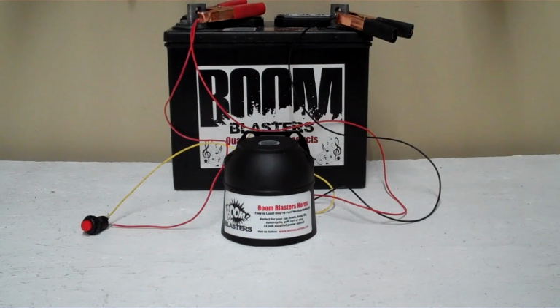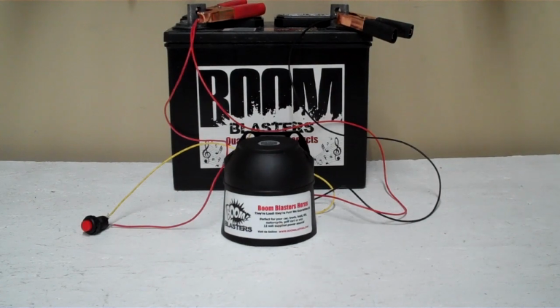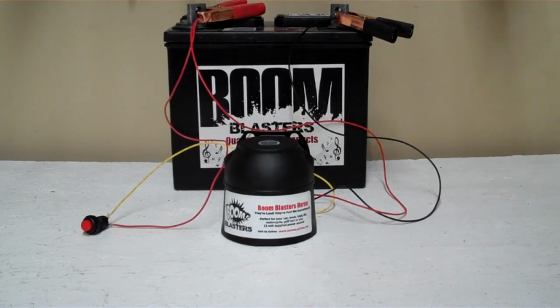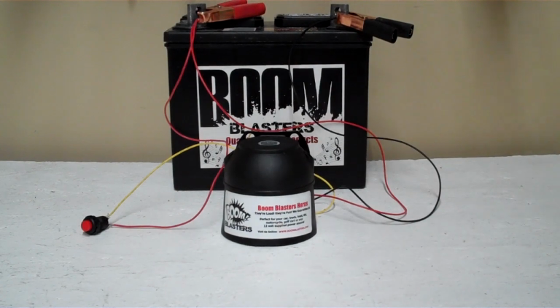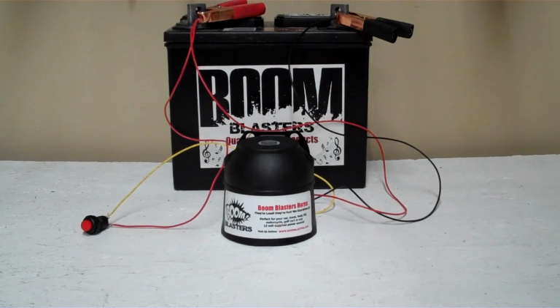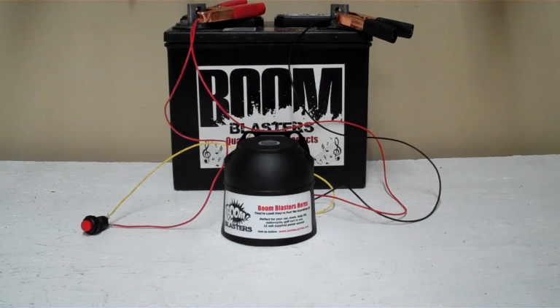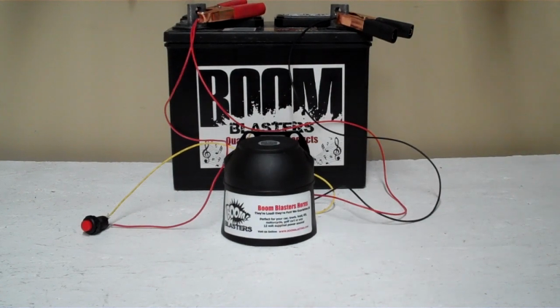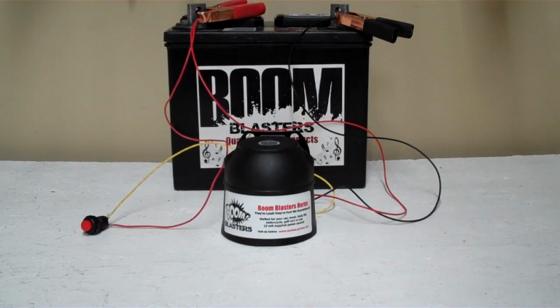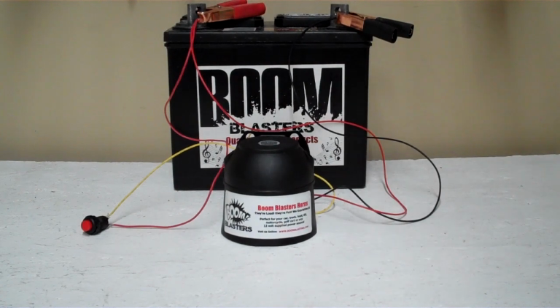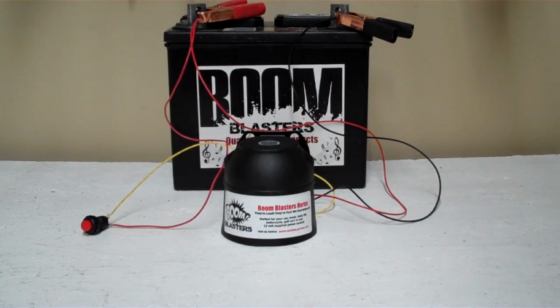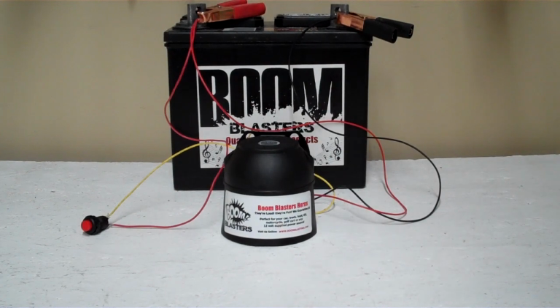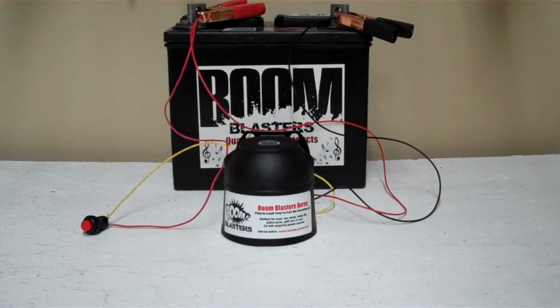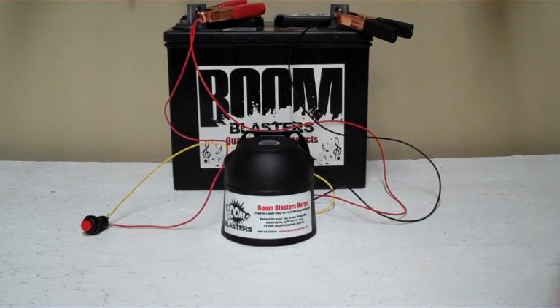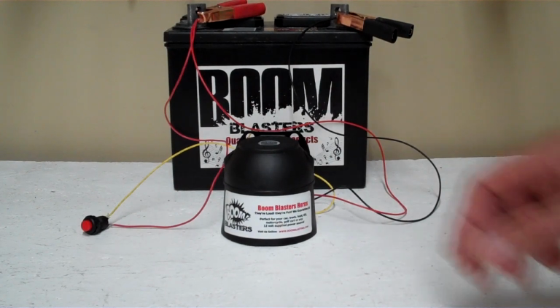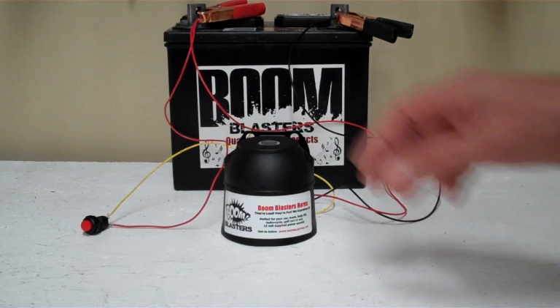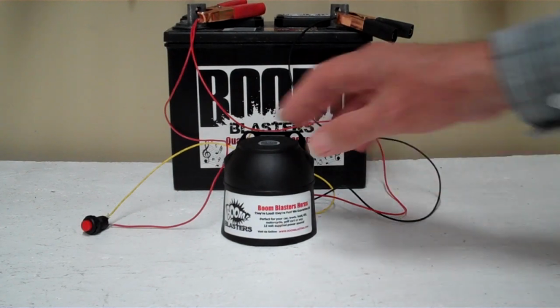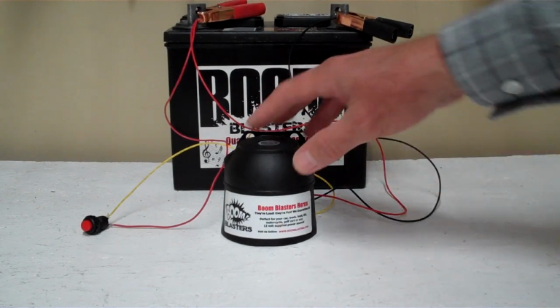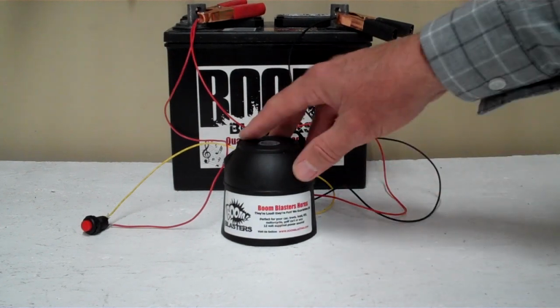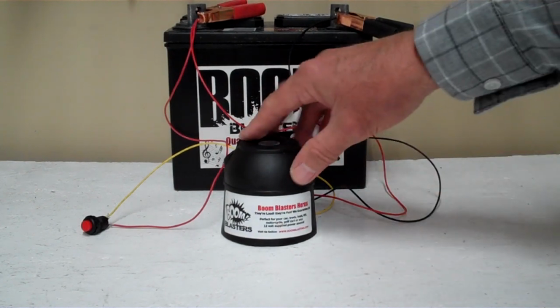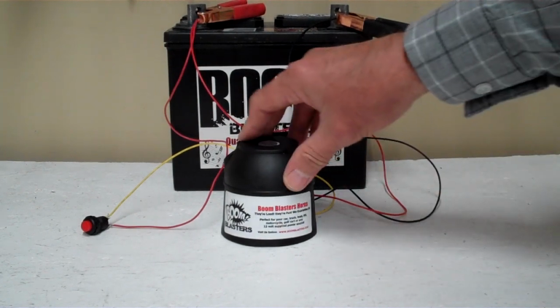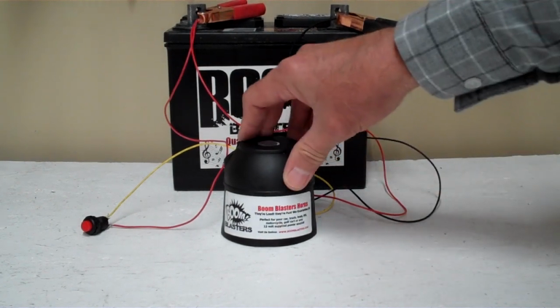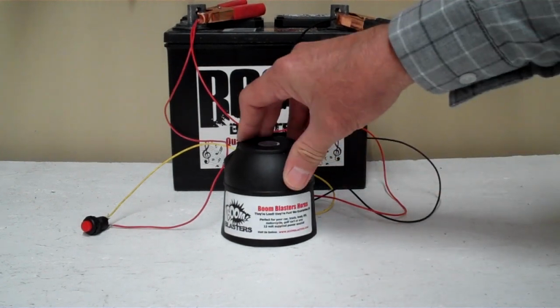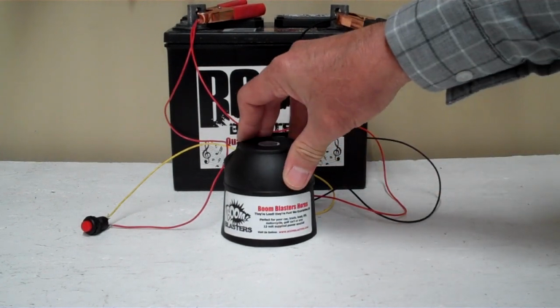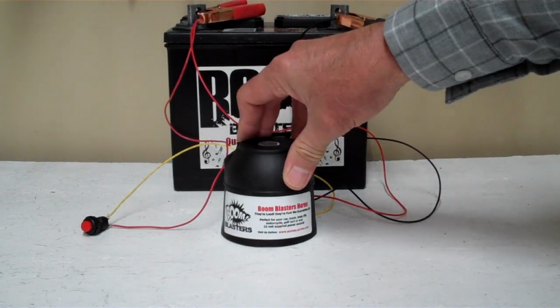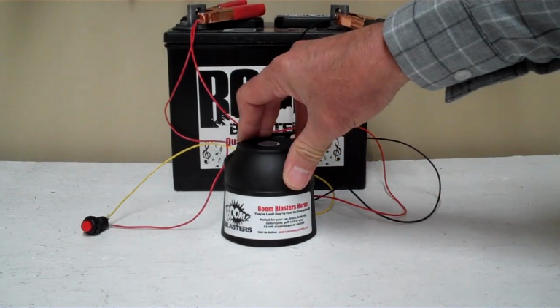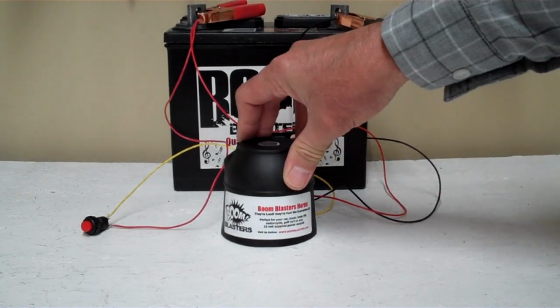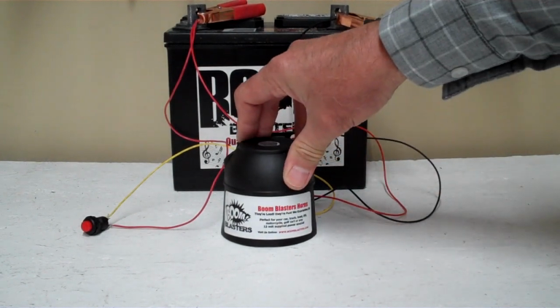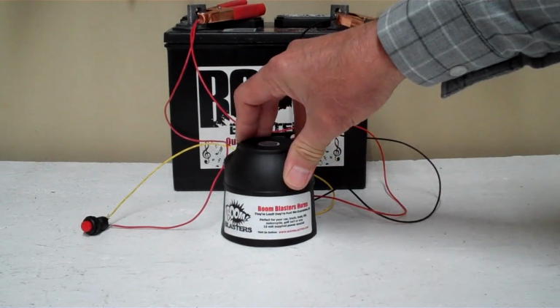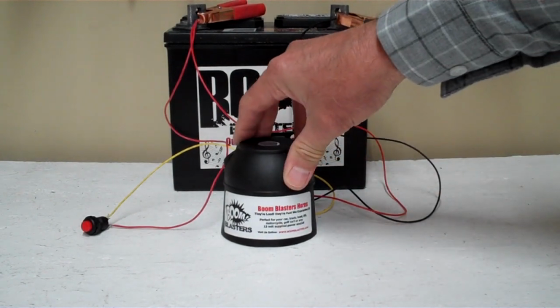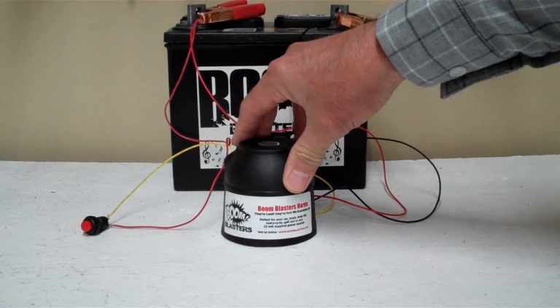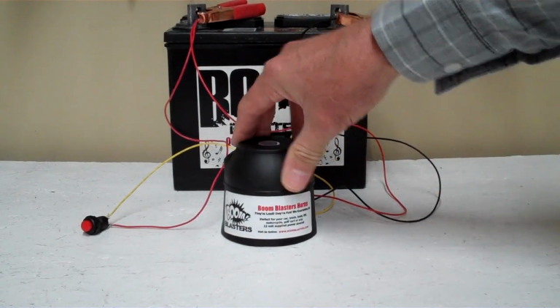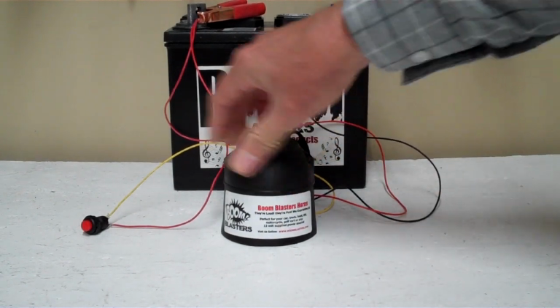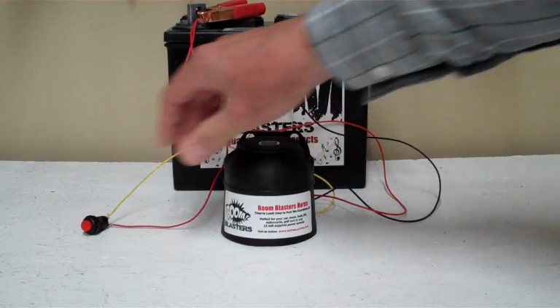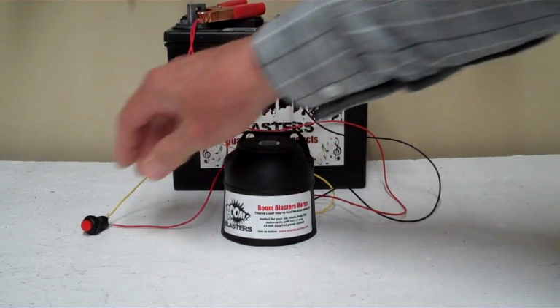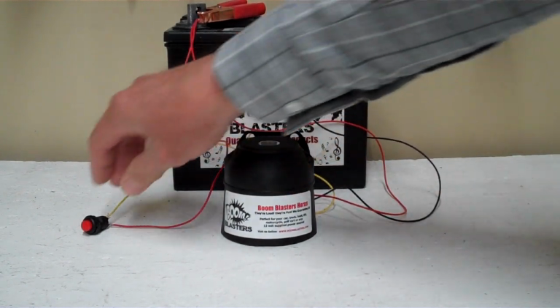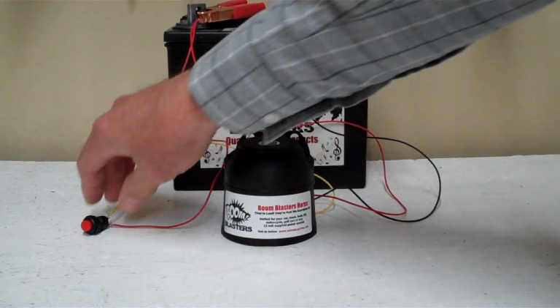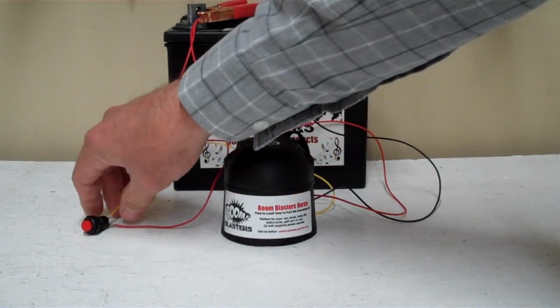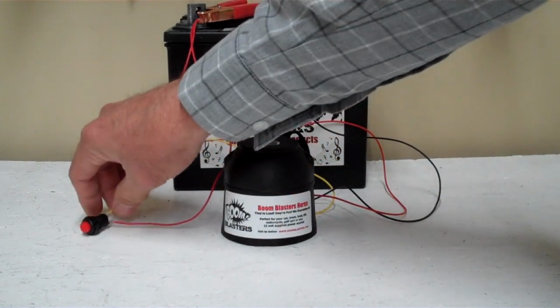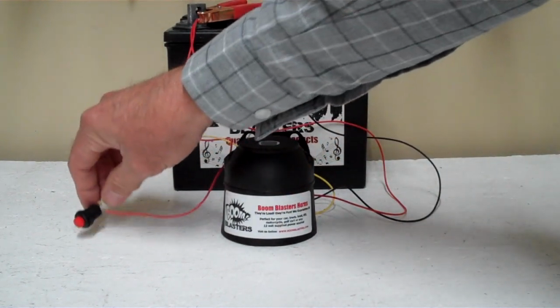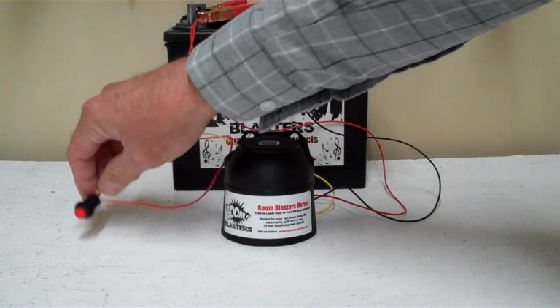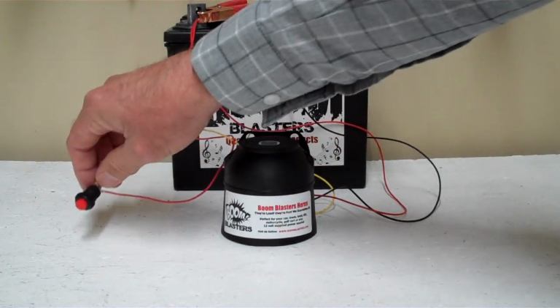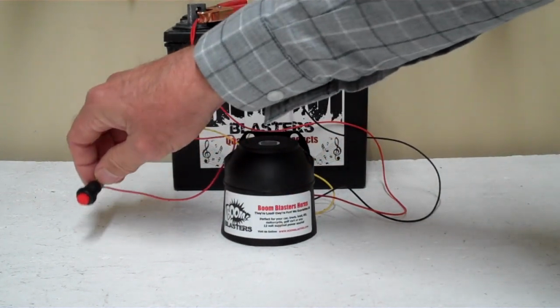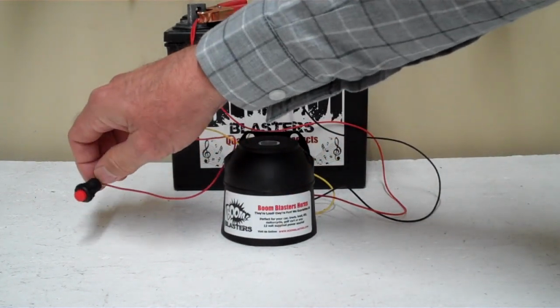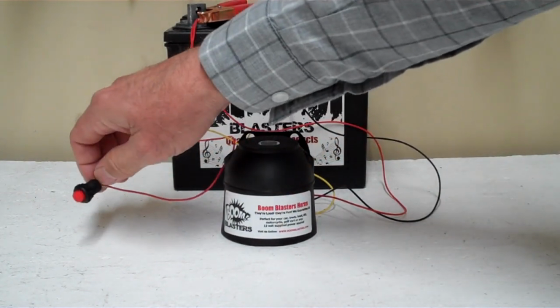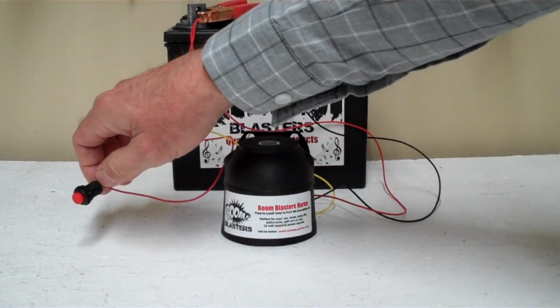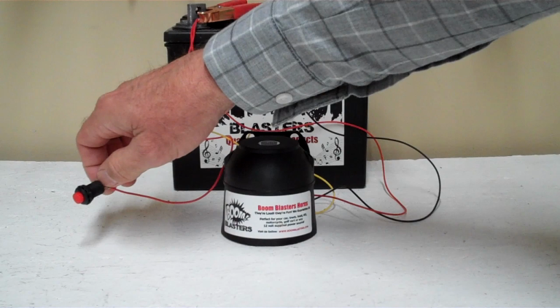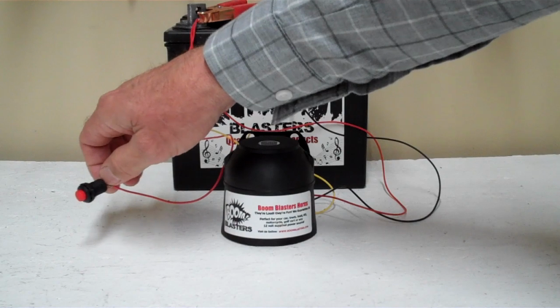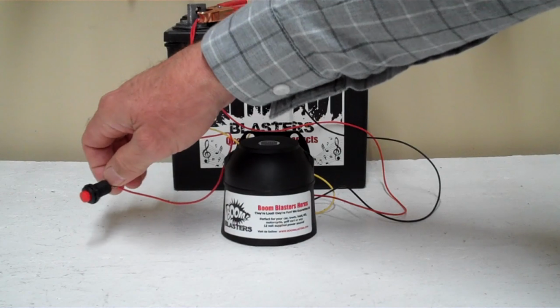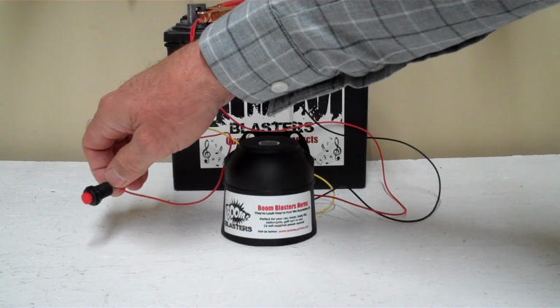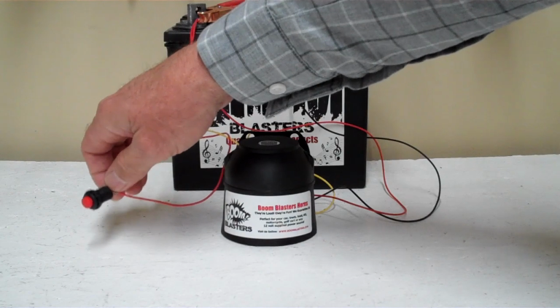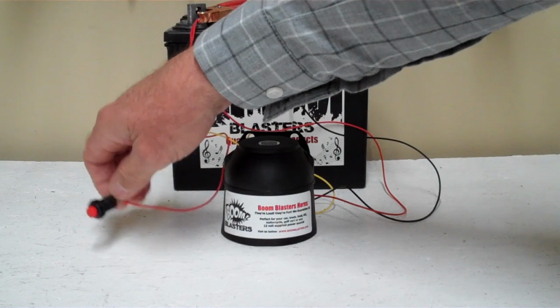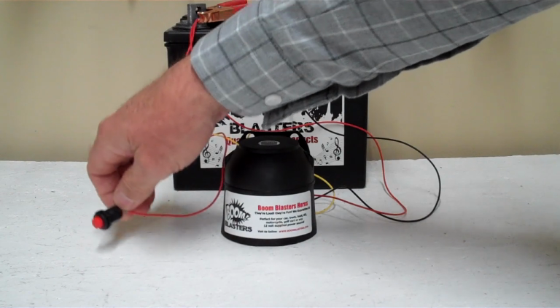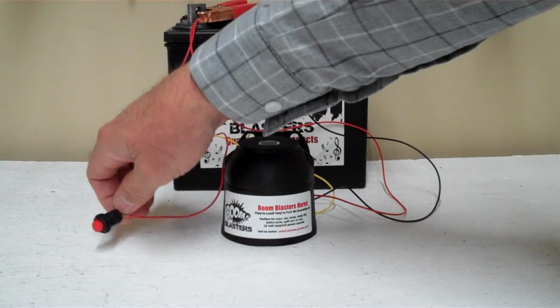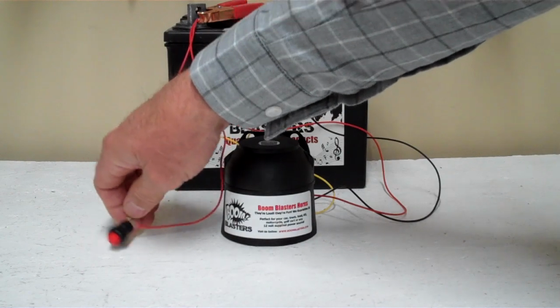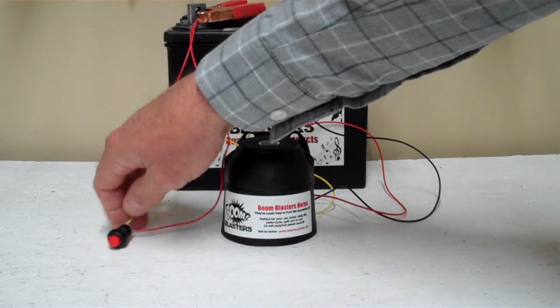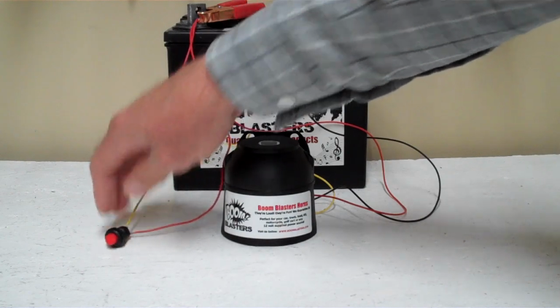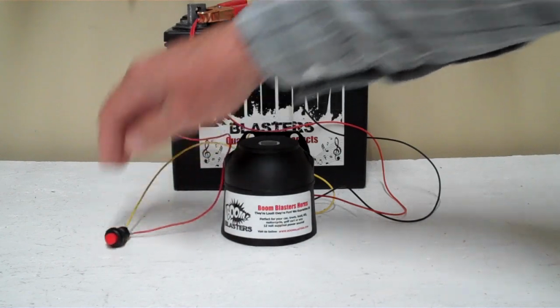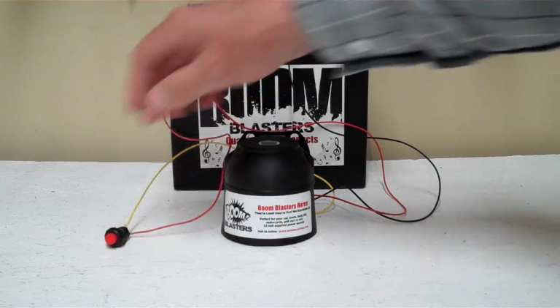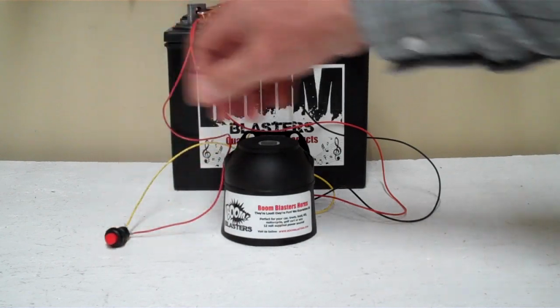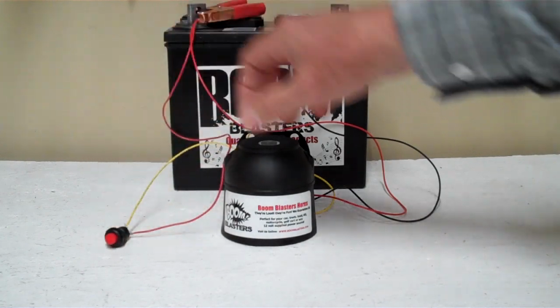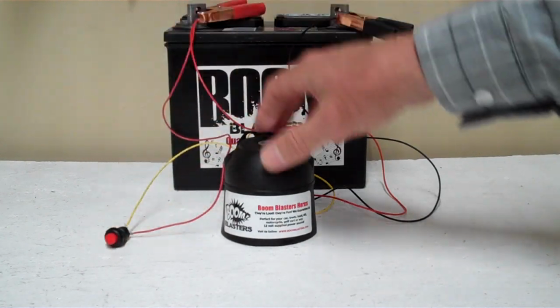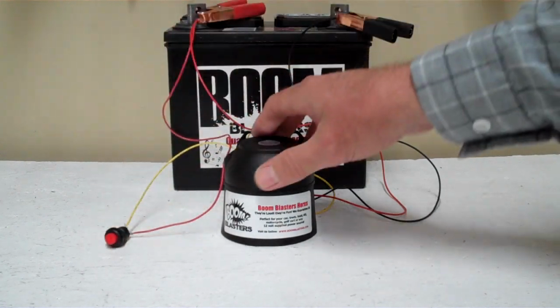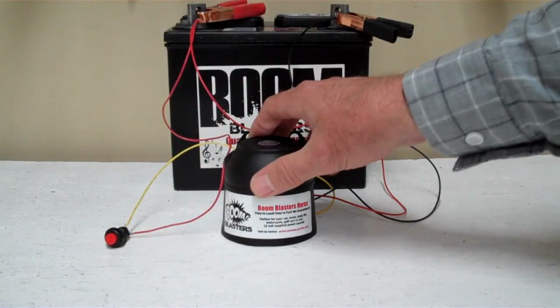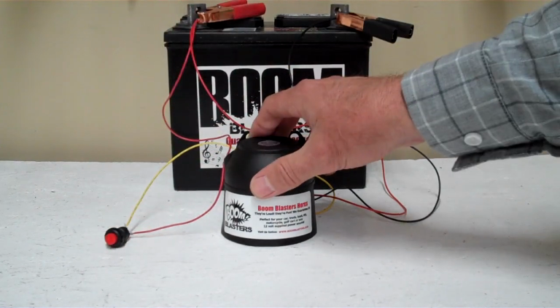Hey everyone, this is our Anarchy Siren button version of our car horn. This is the button version — we also sell a wireless version.